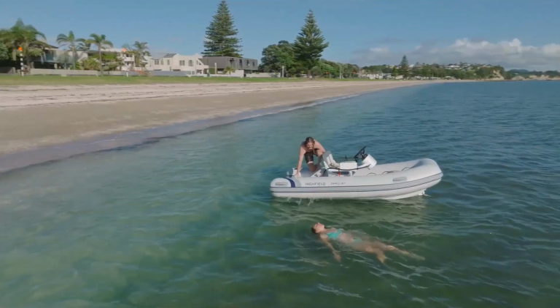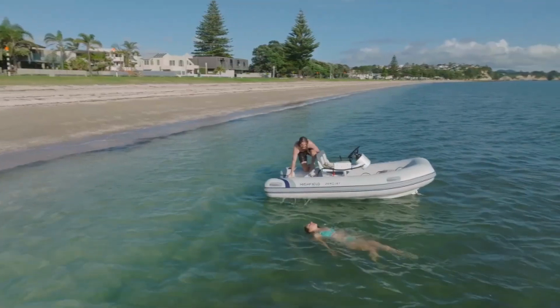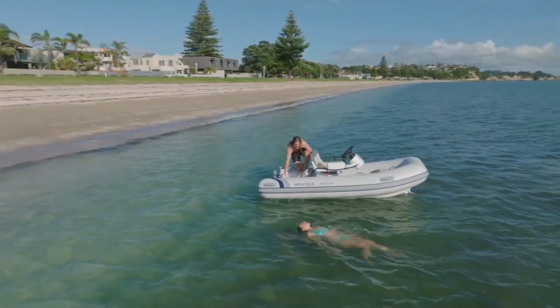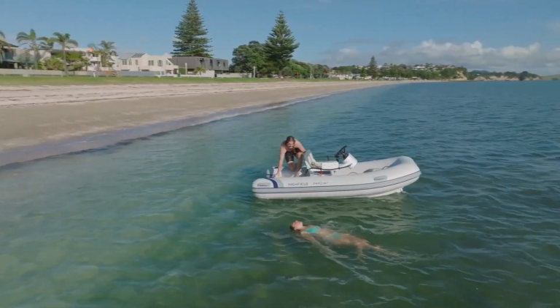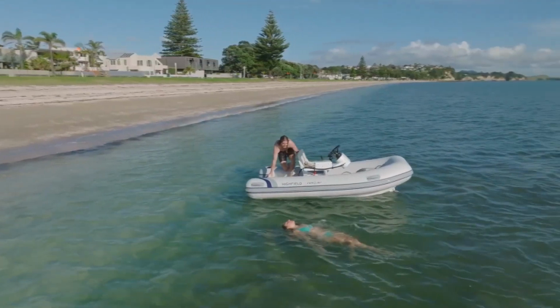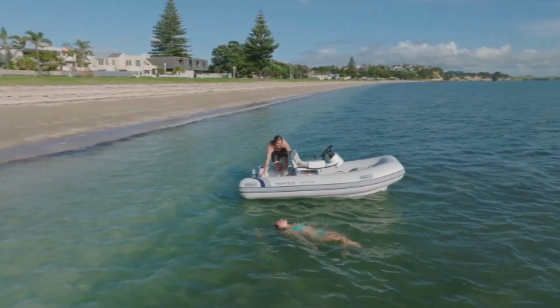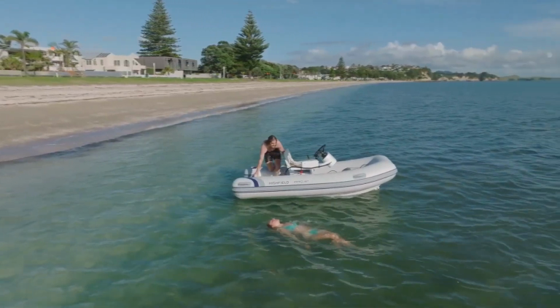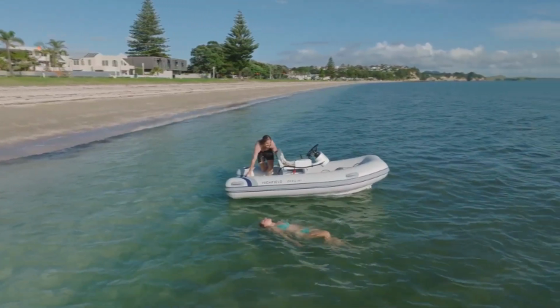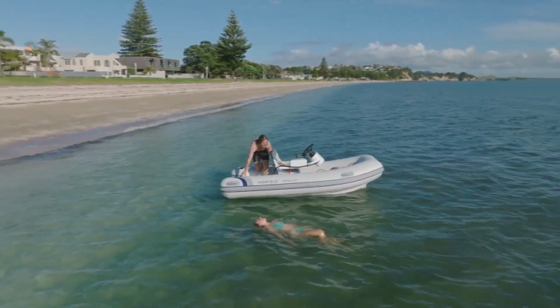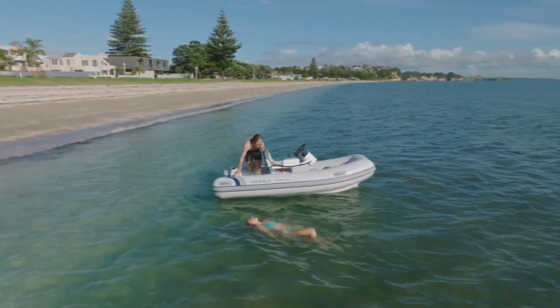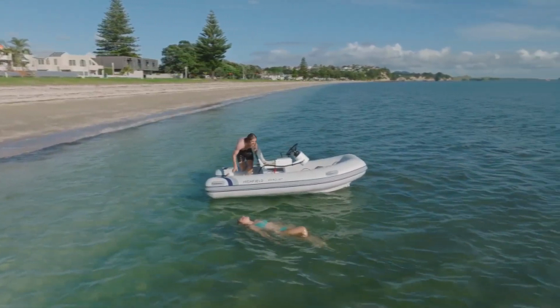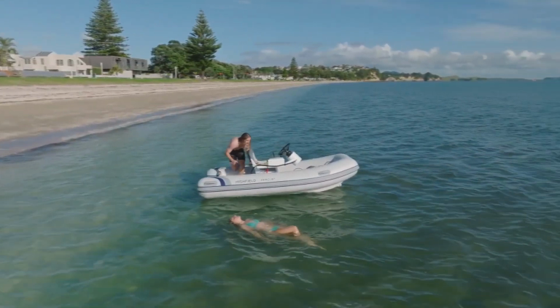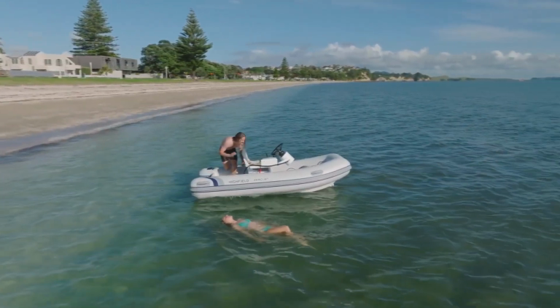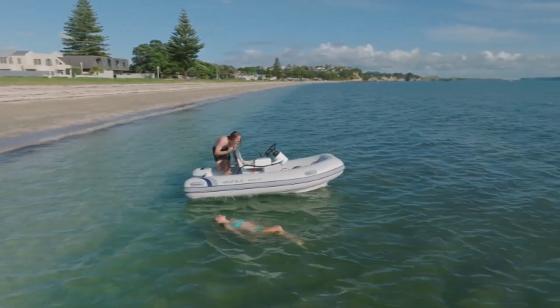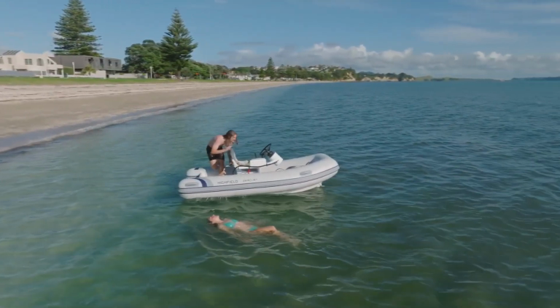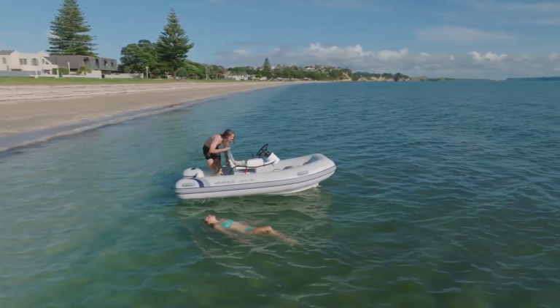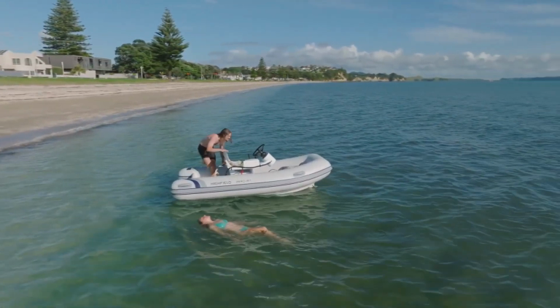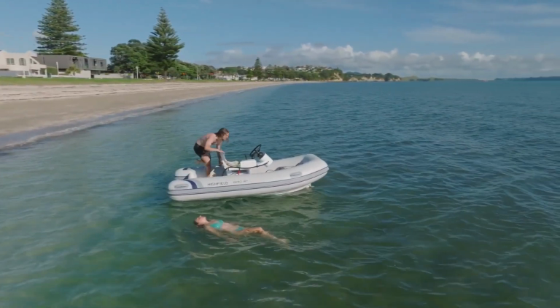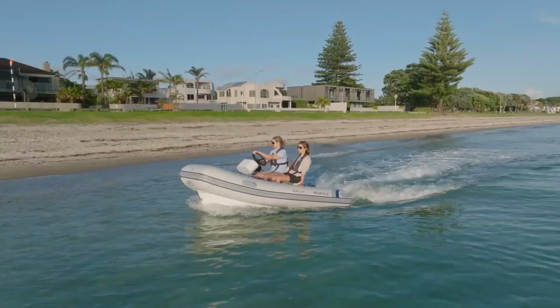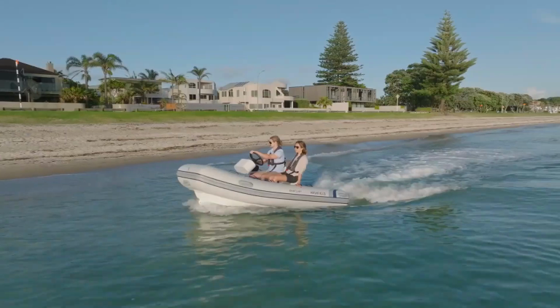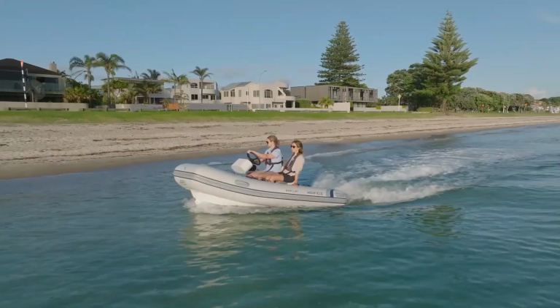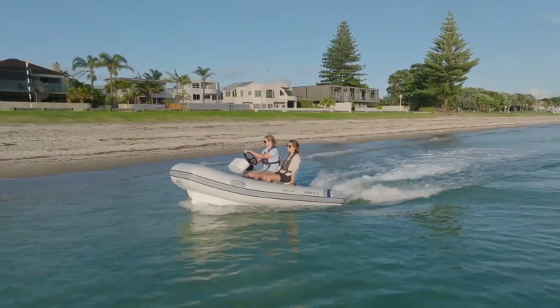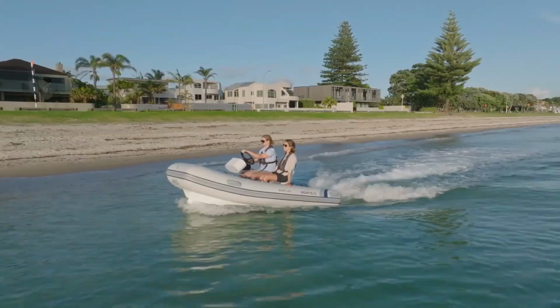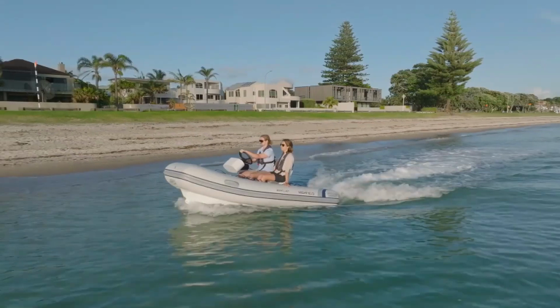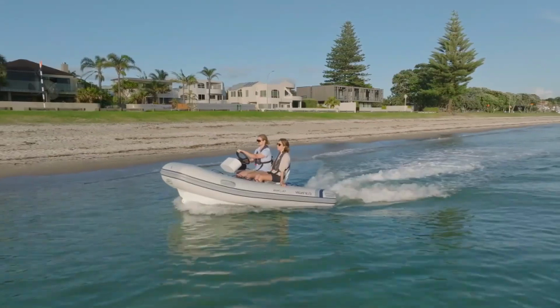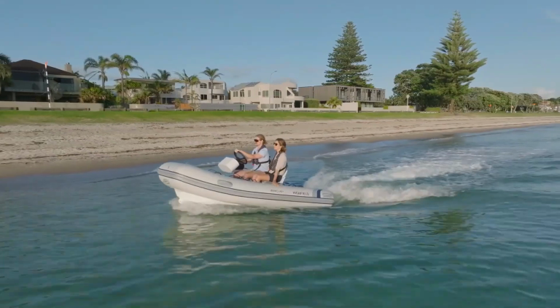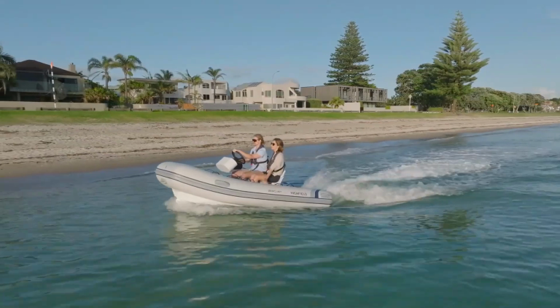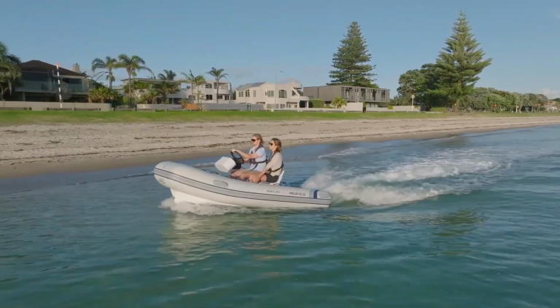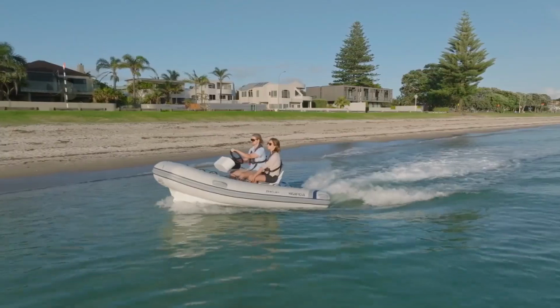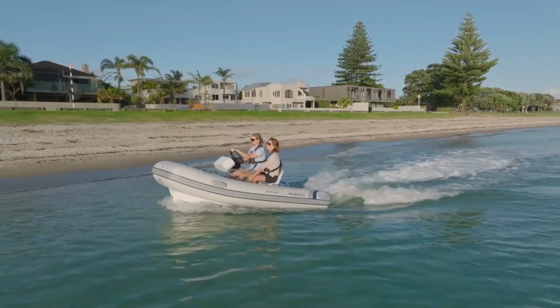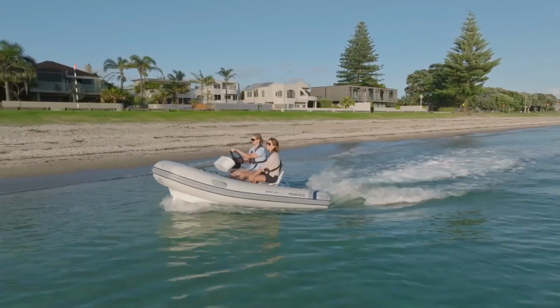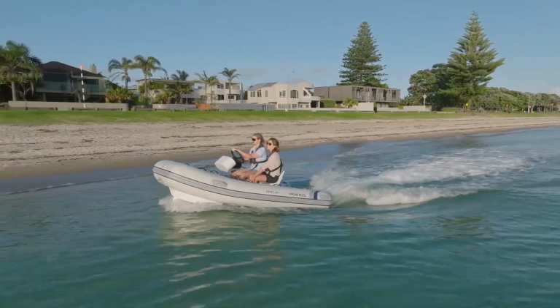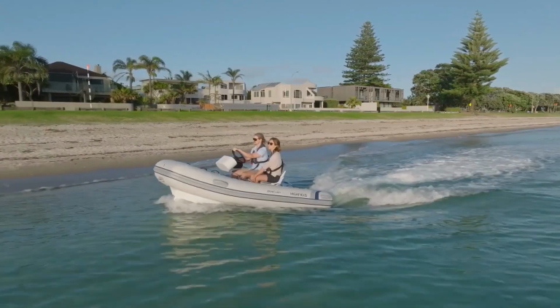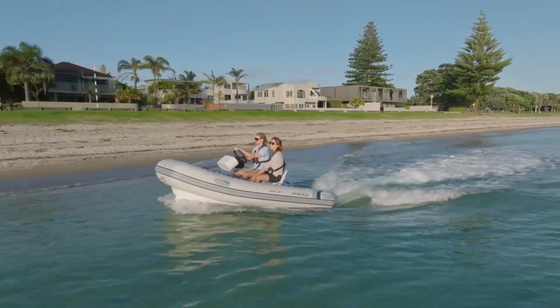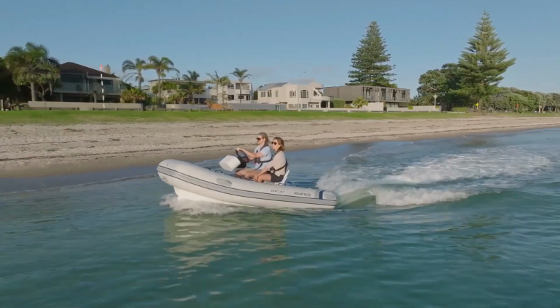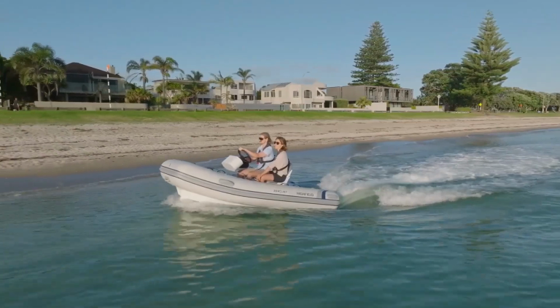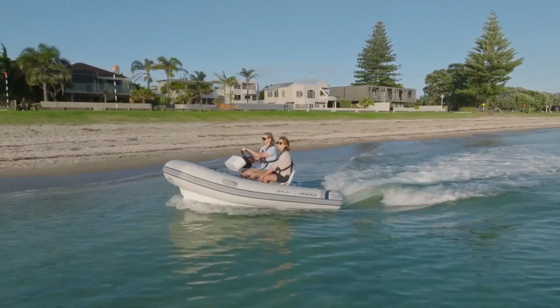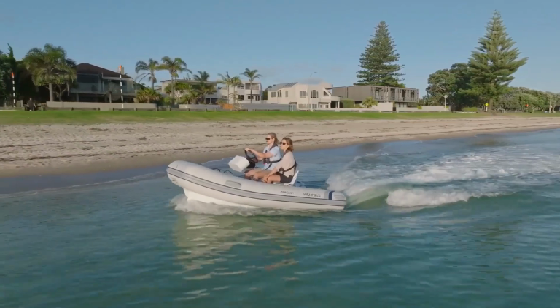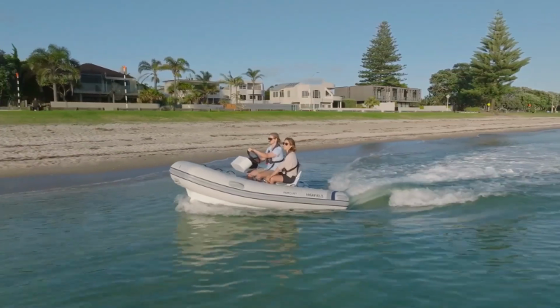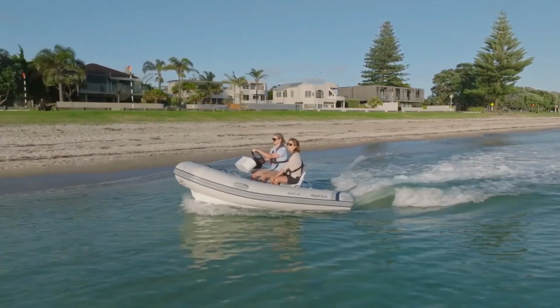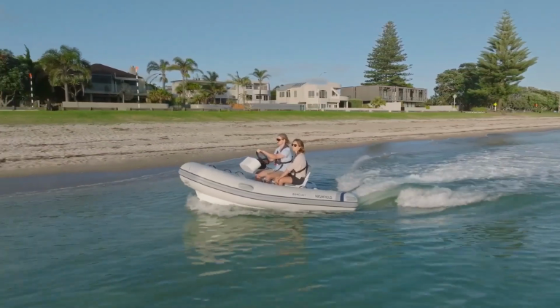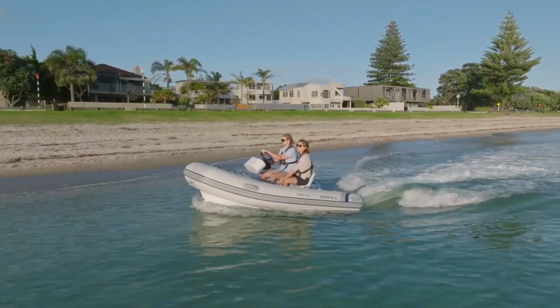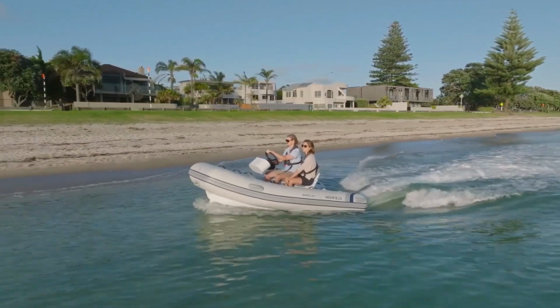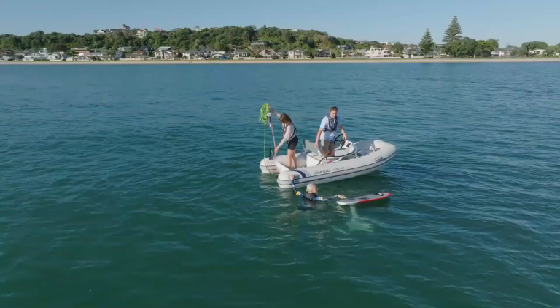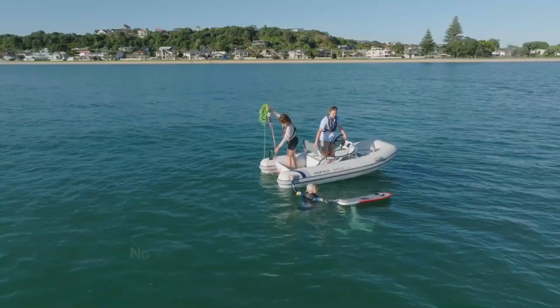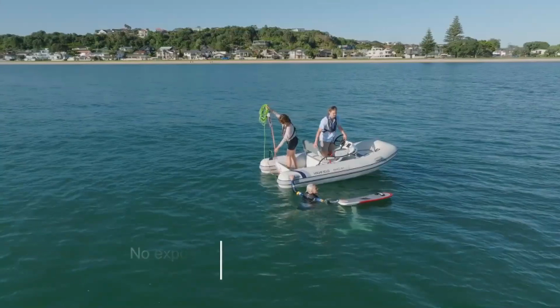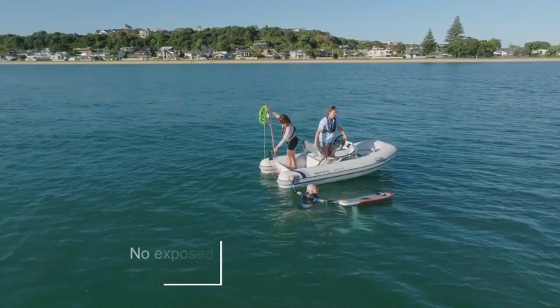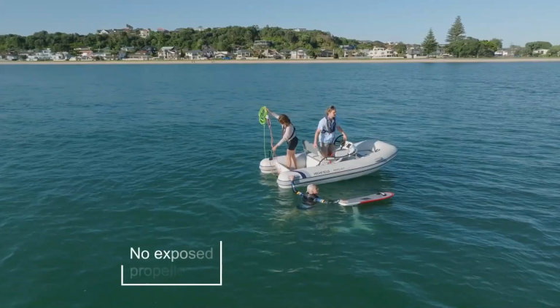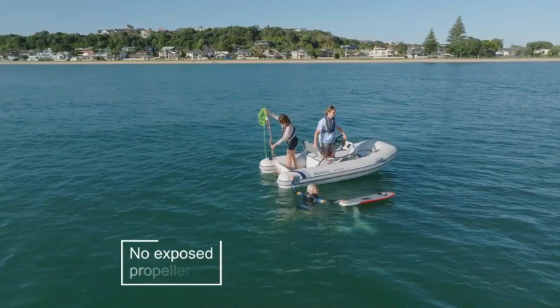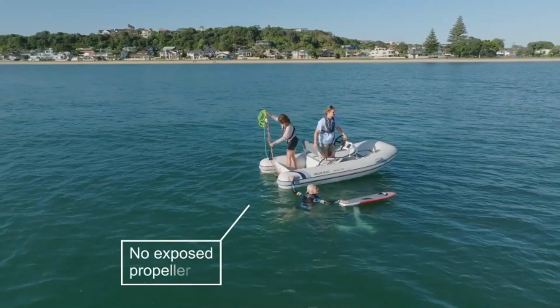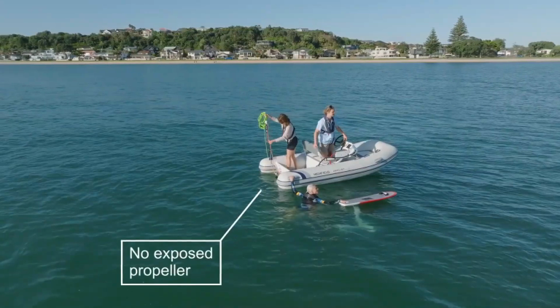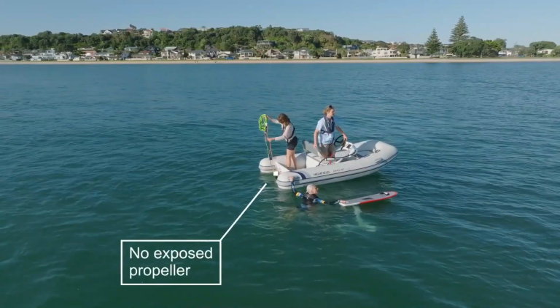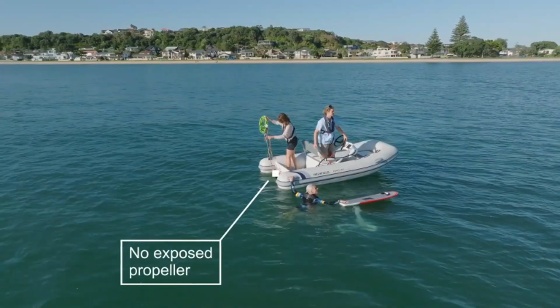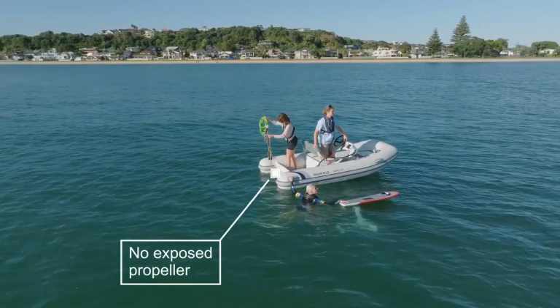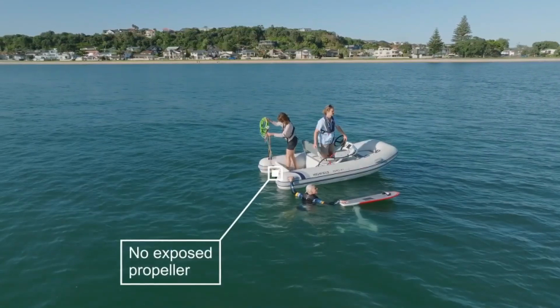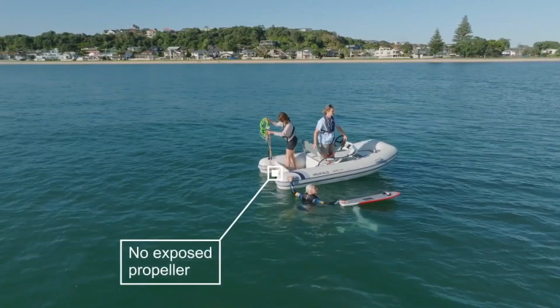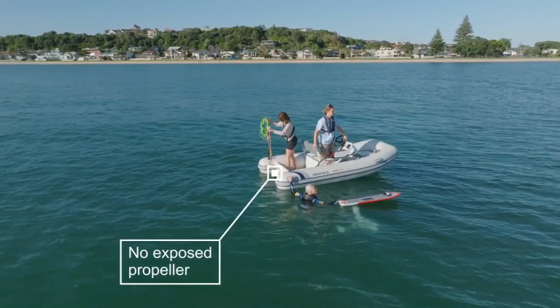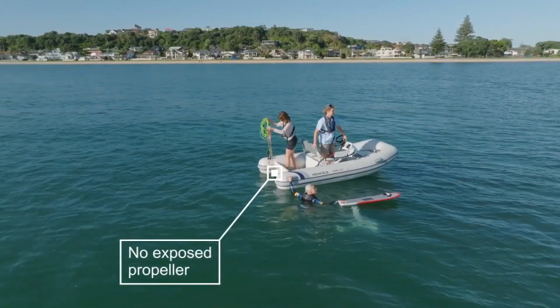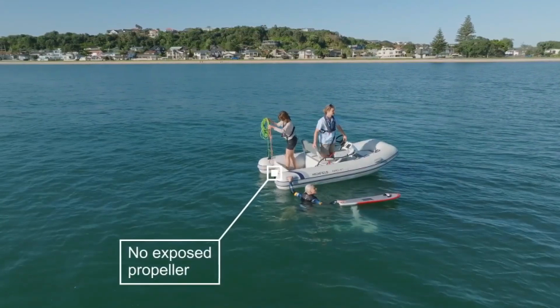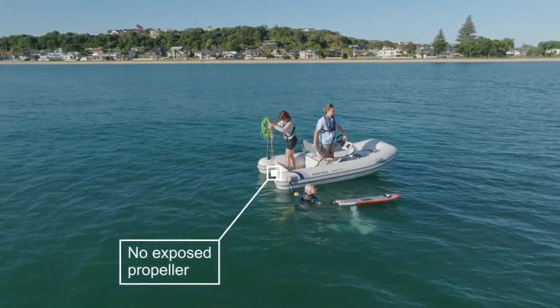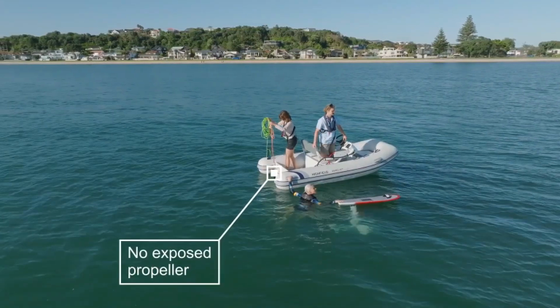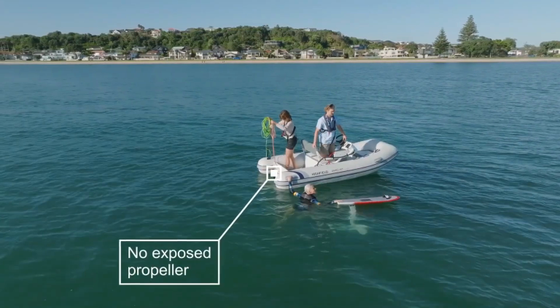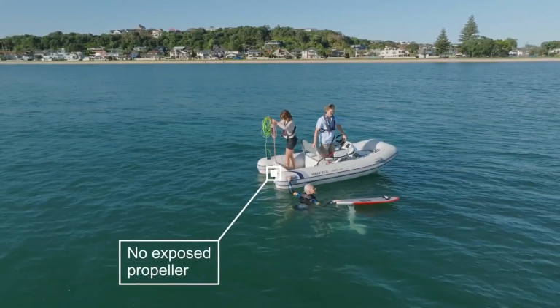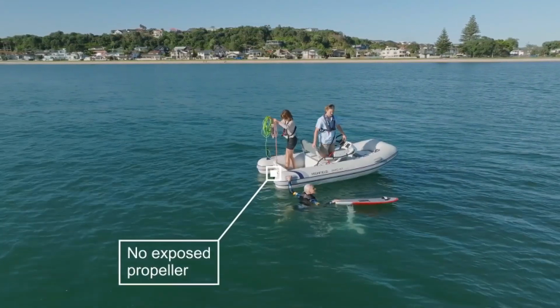By combining sustainability with reliability, the Highfield E-Jet 330 is setting a new standard for the modern tender.